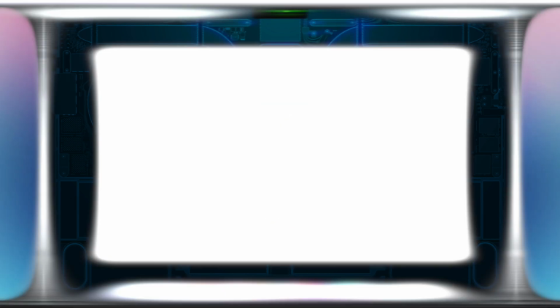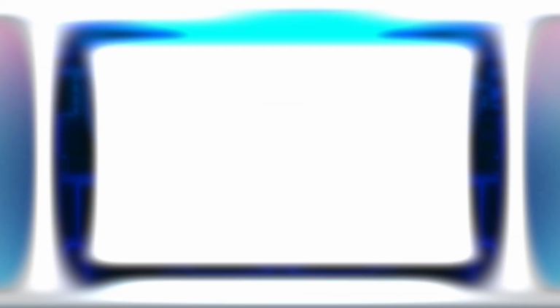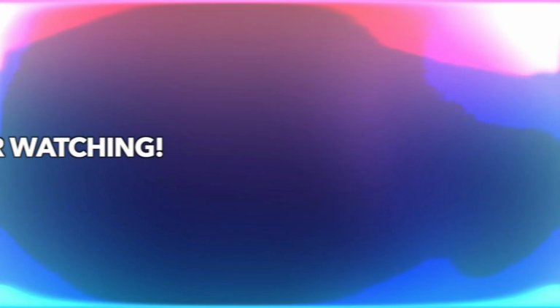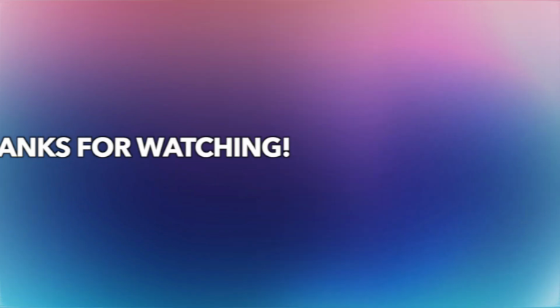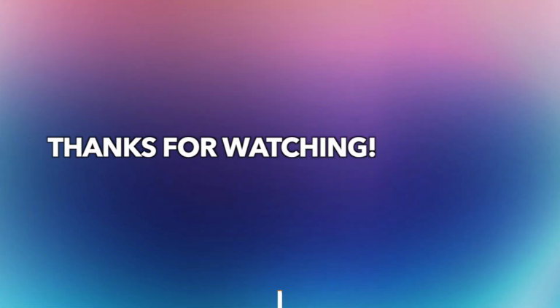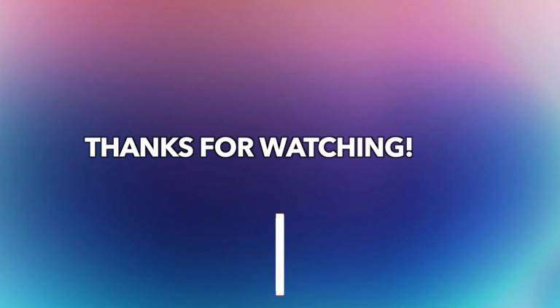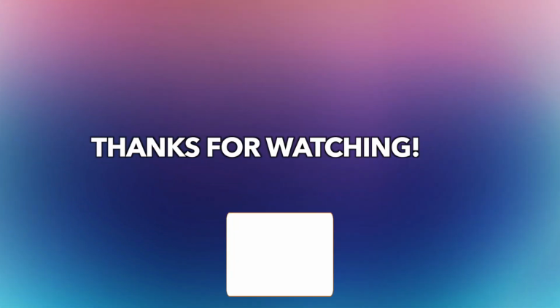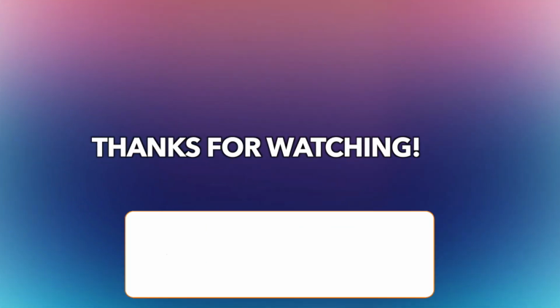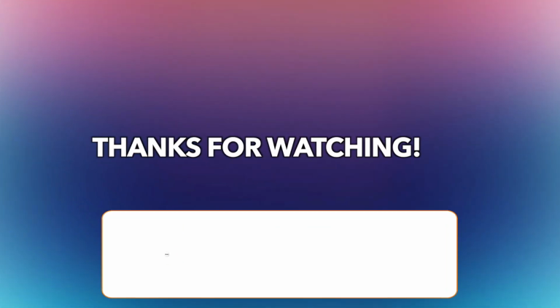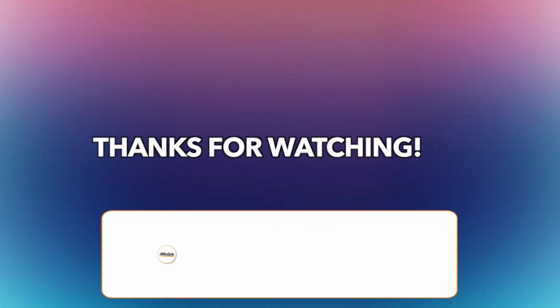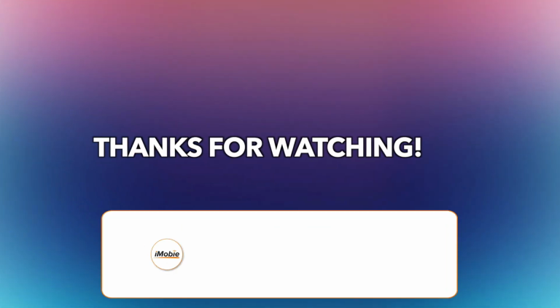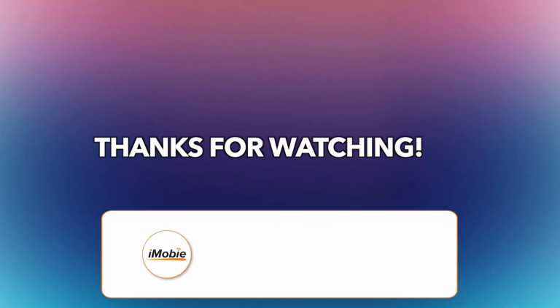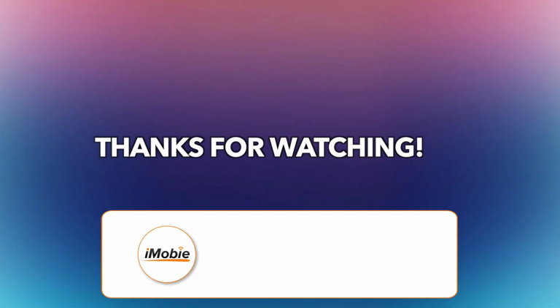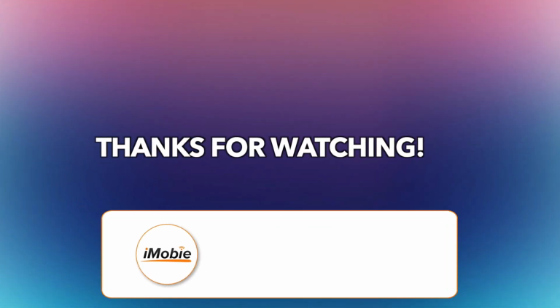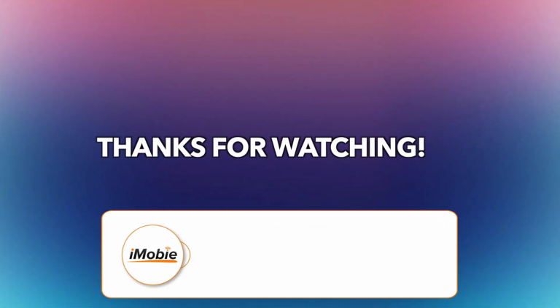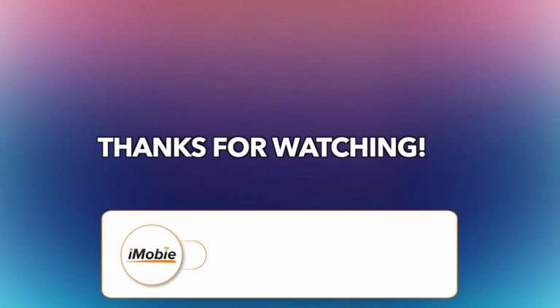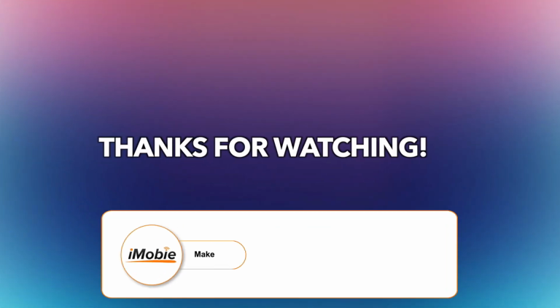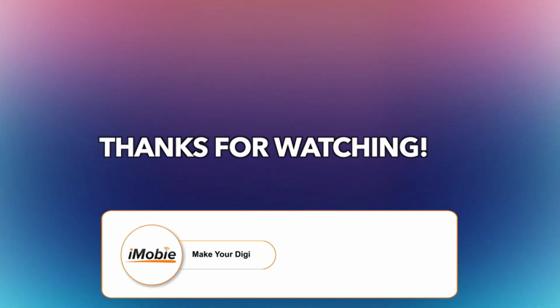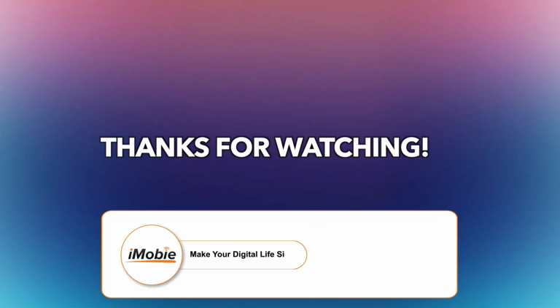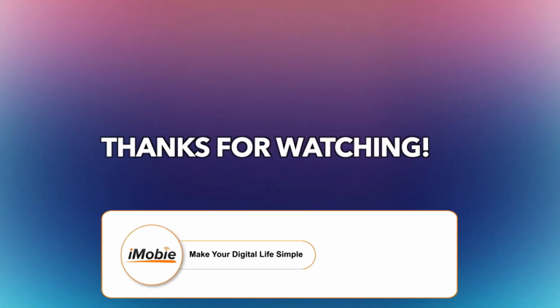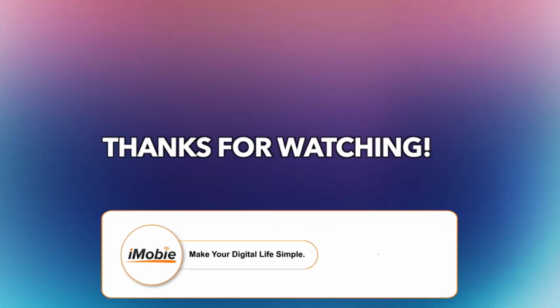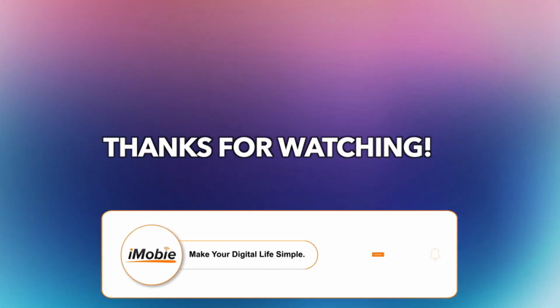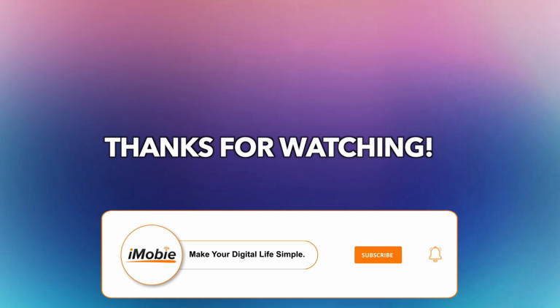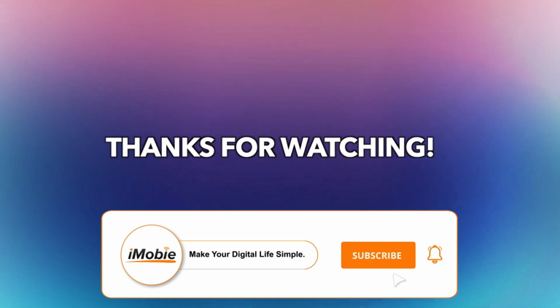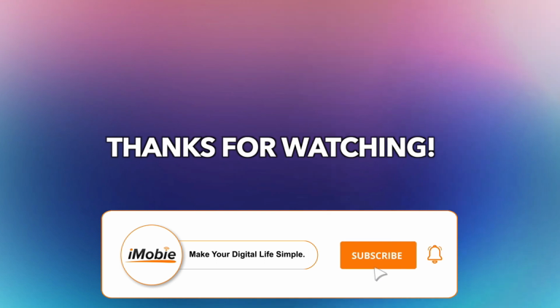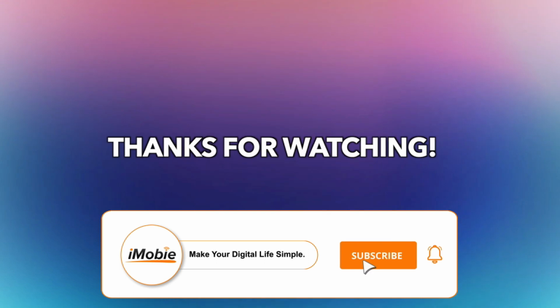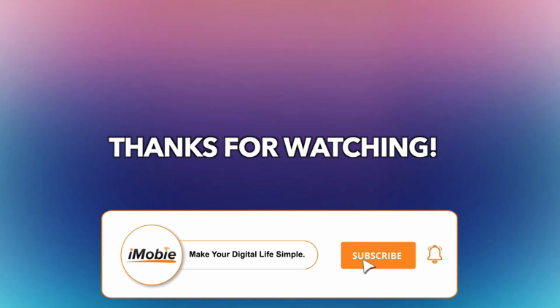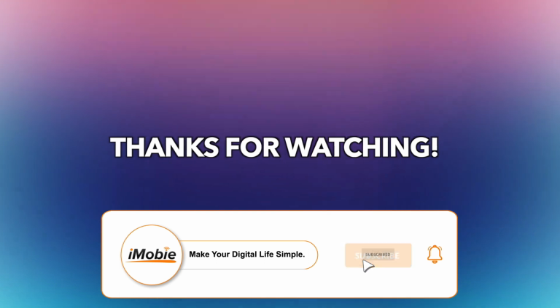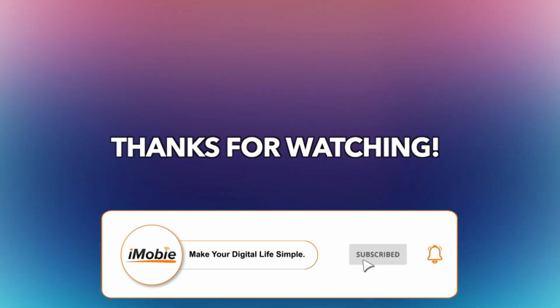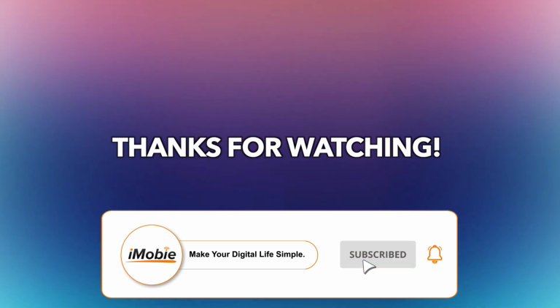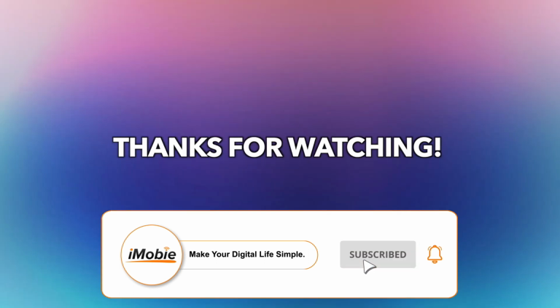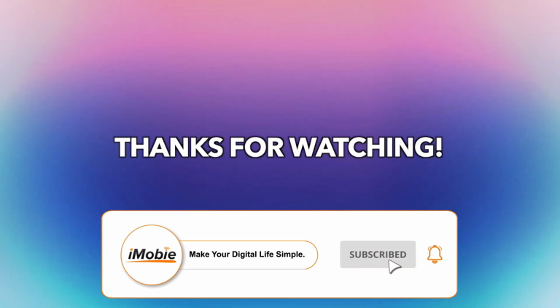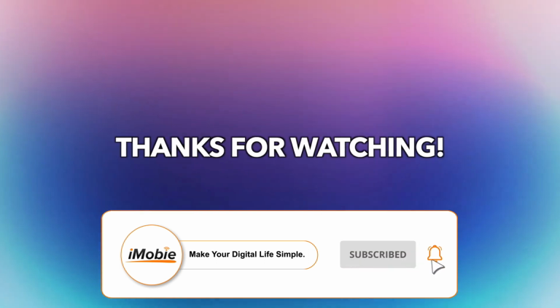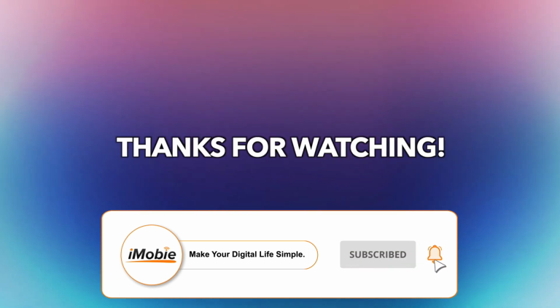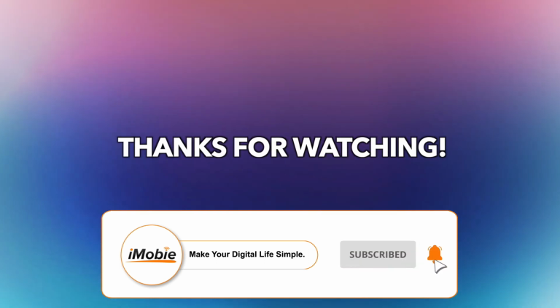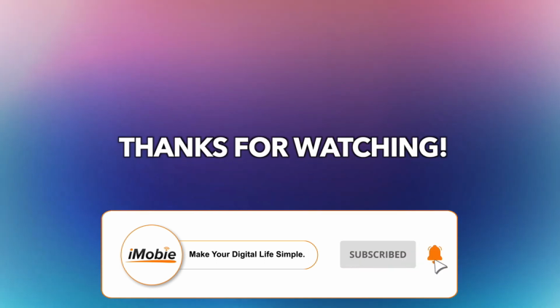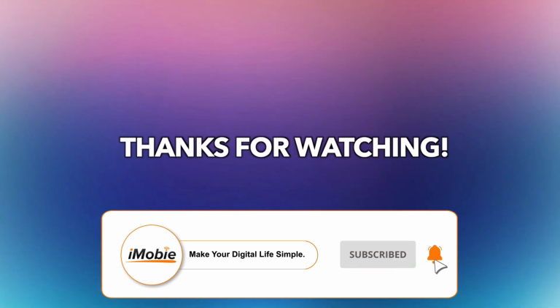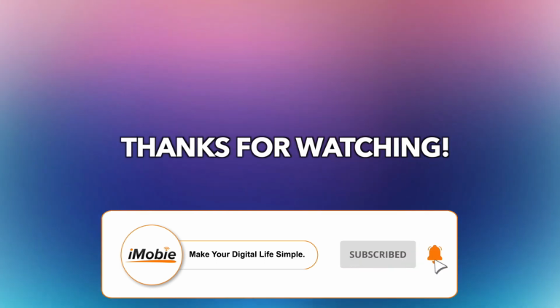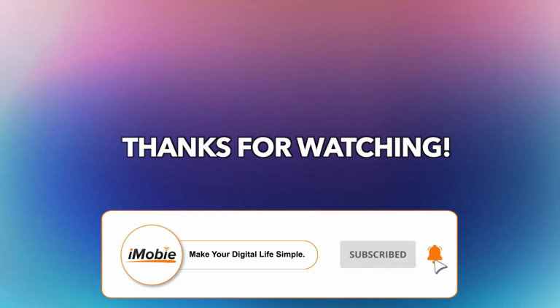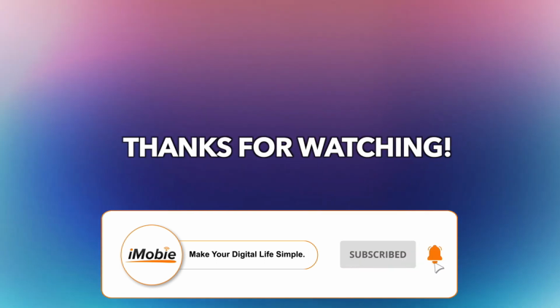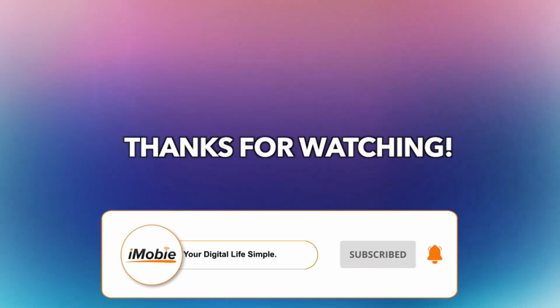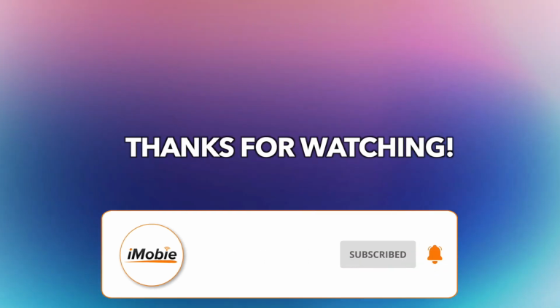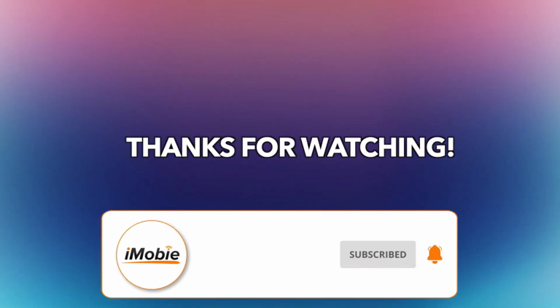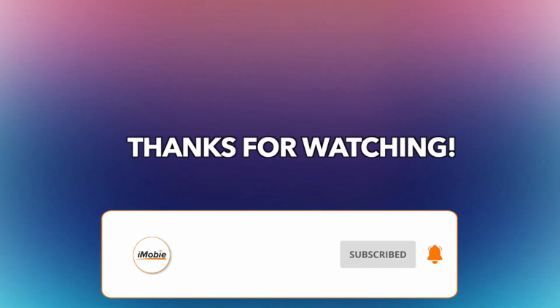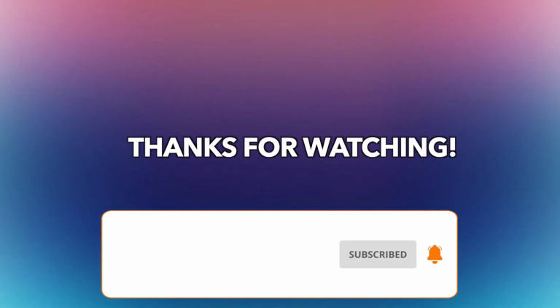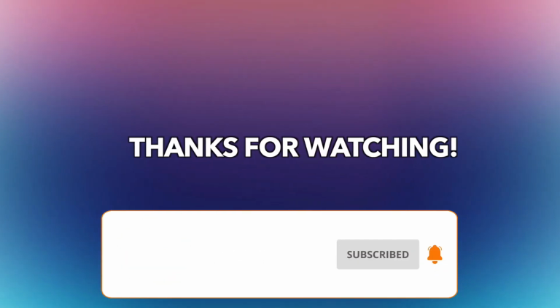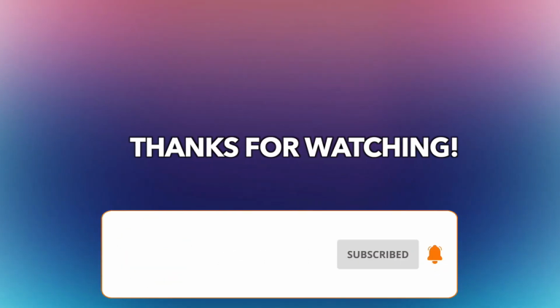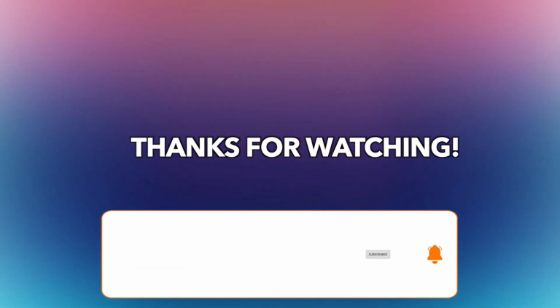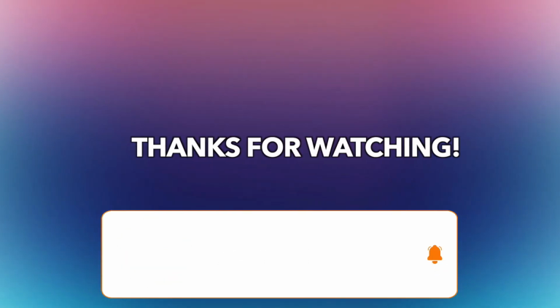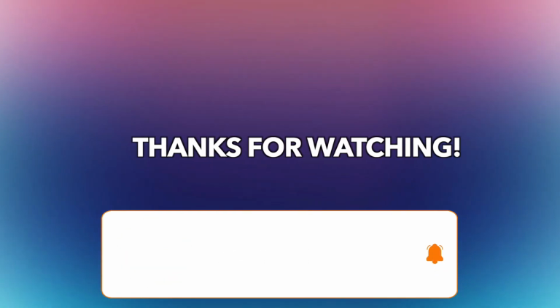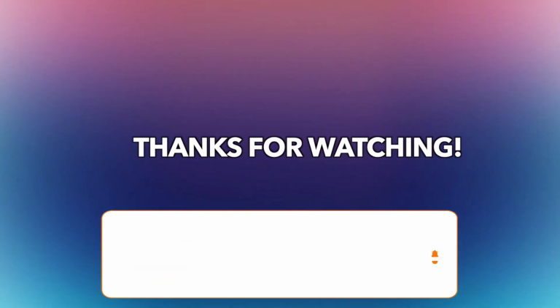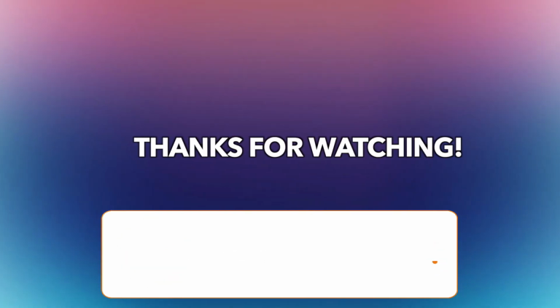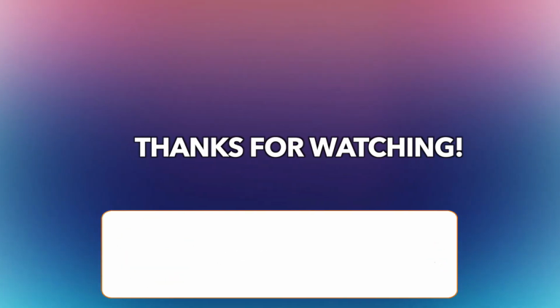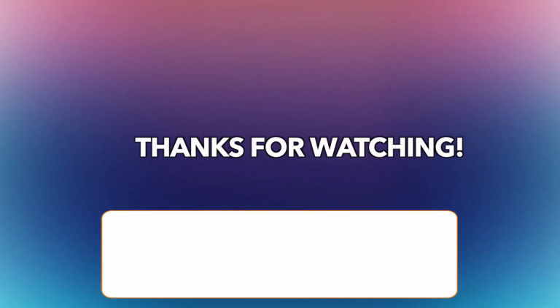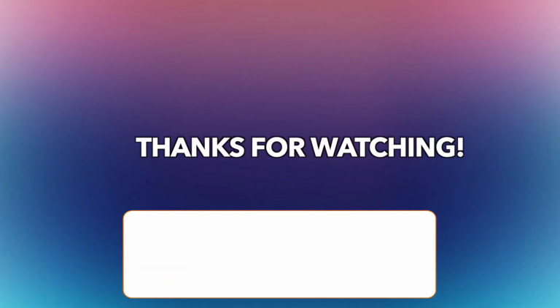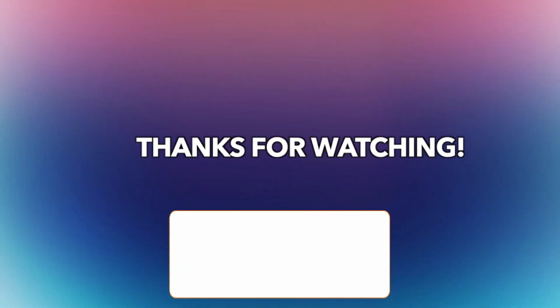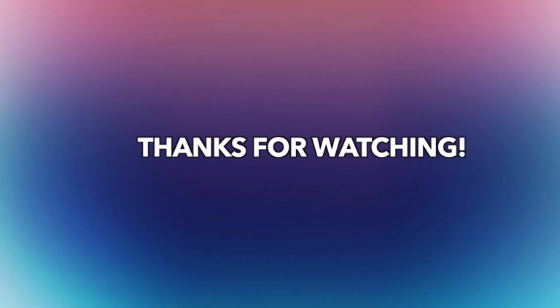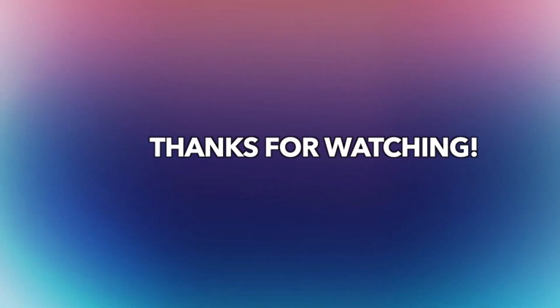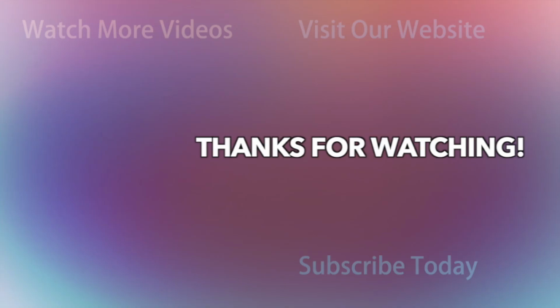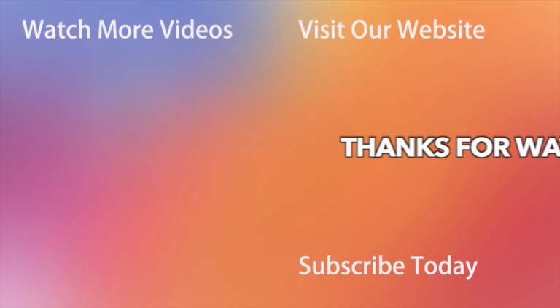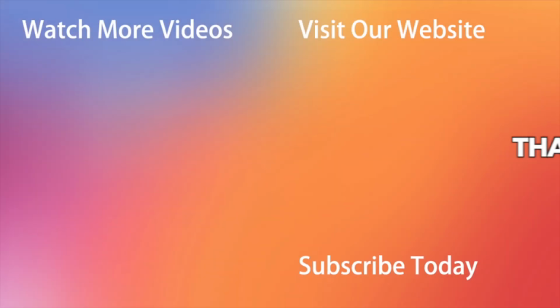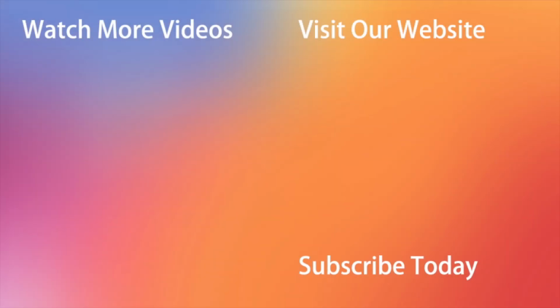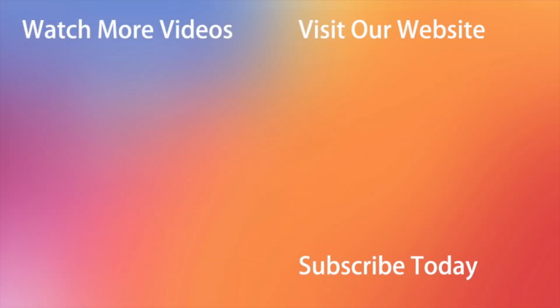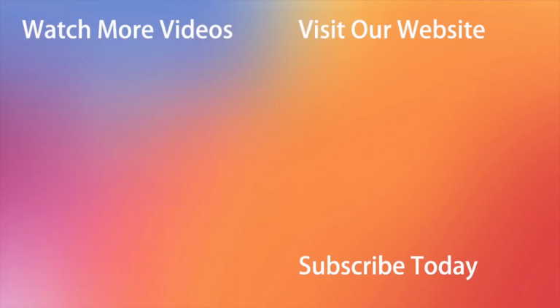That's all the tips. Thanks for watching and don't forget to like, share, and subscribe. See you in the next video.